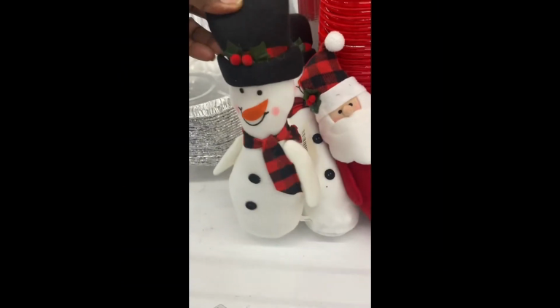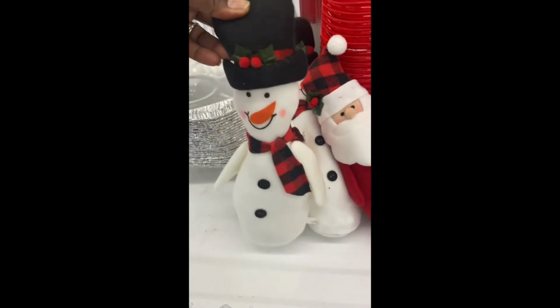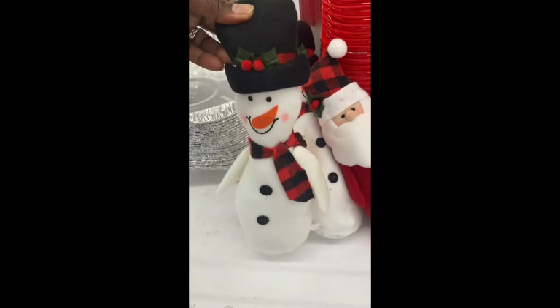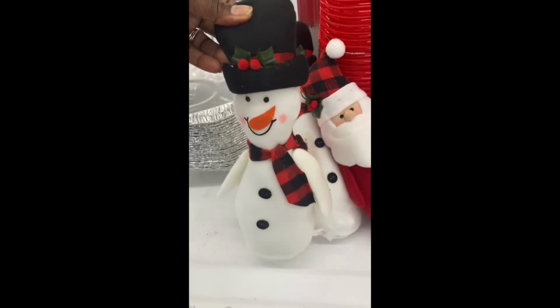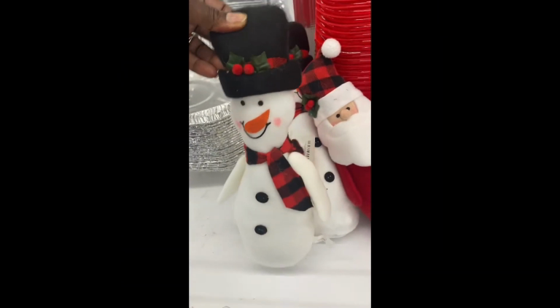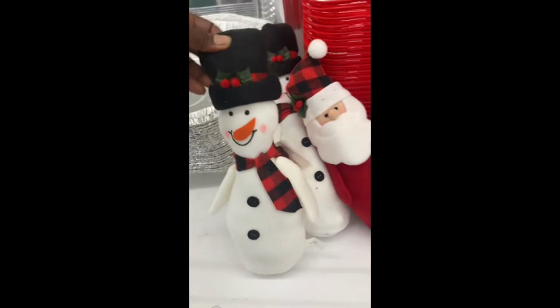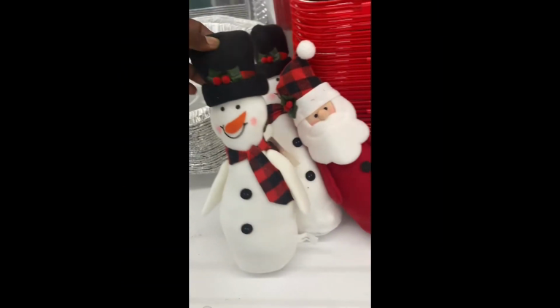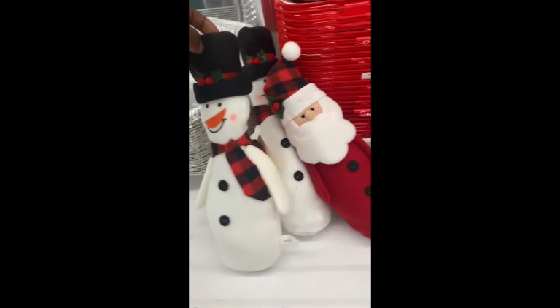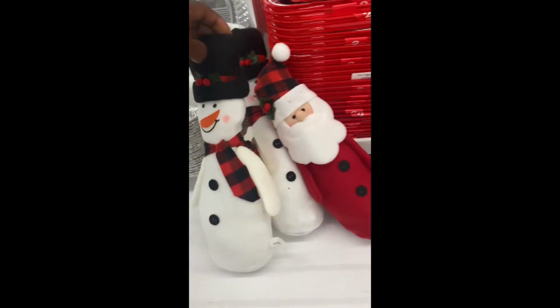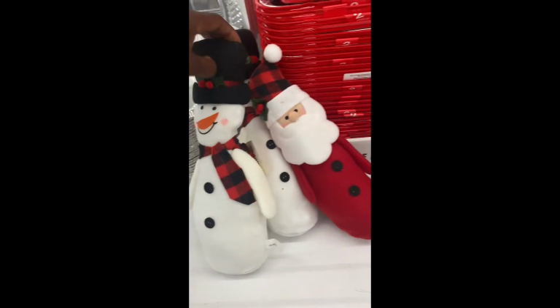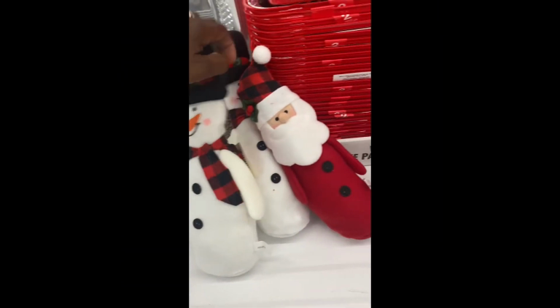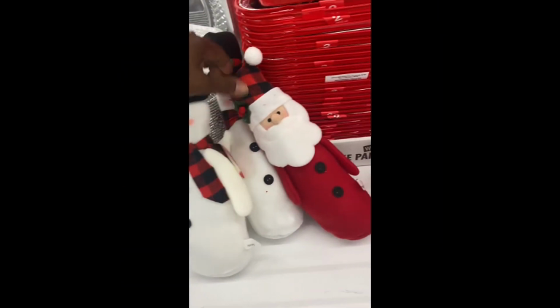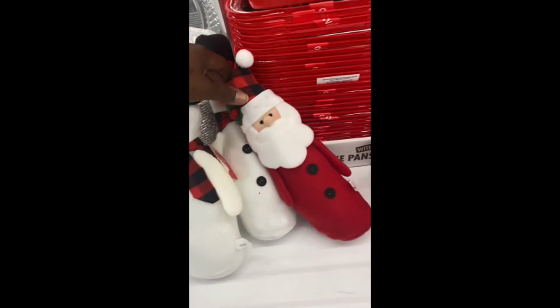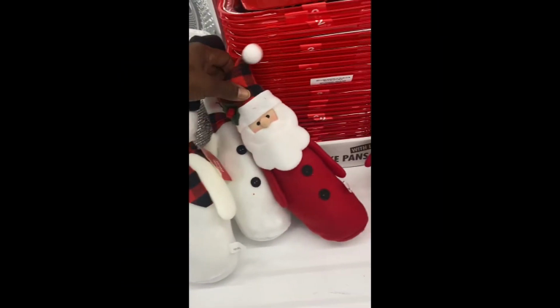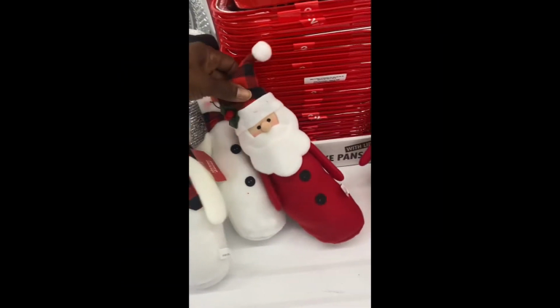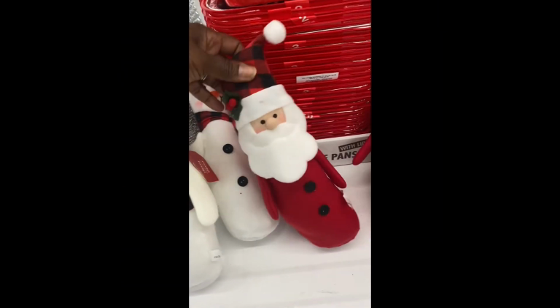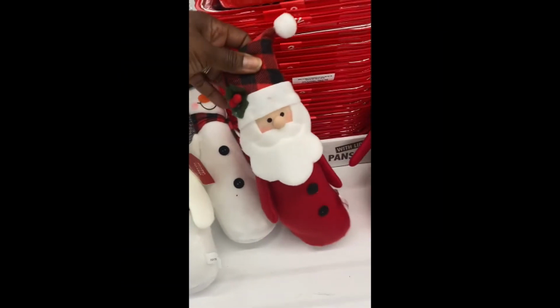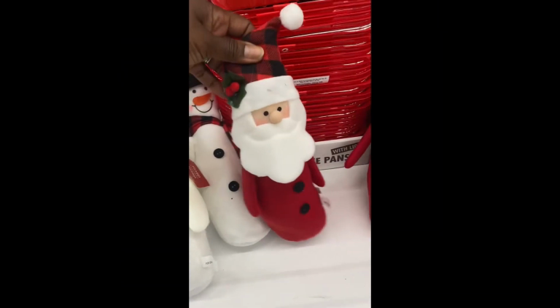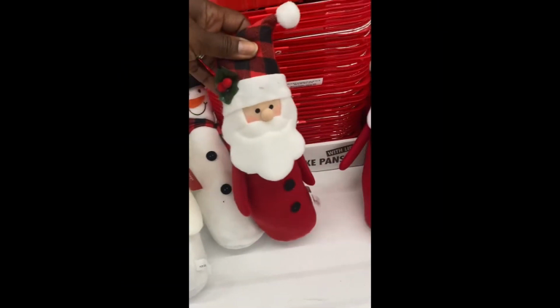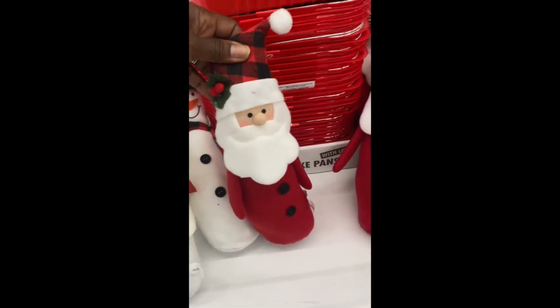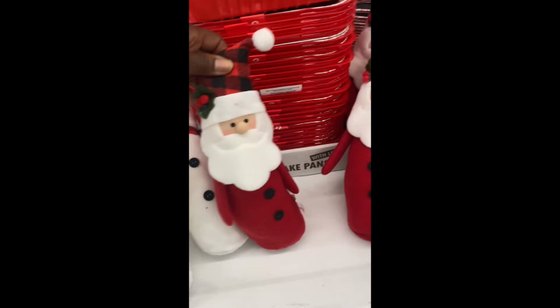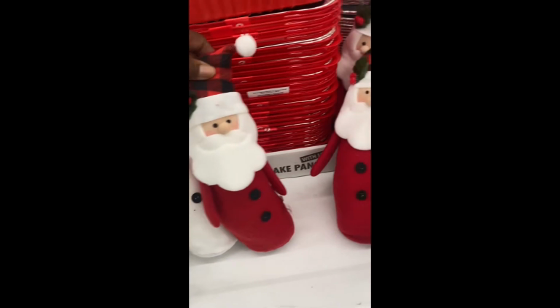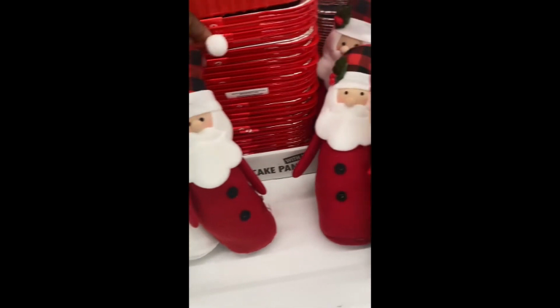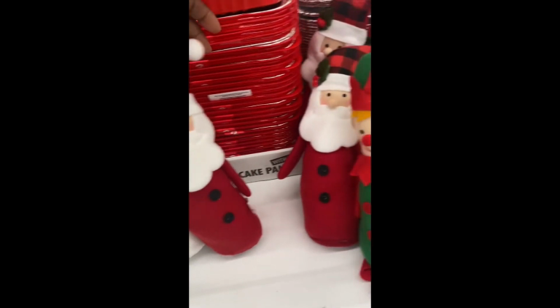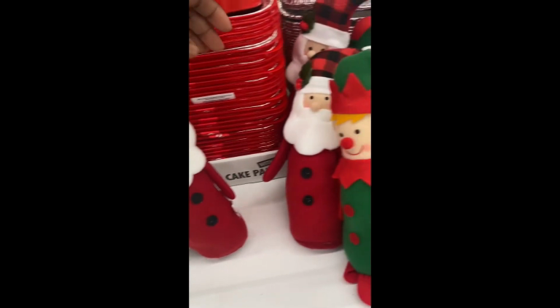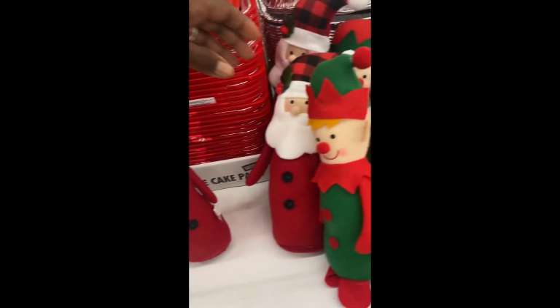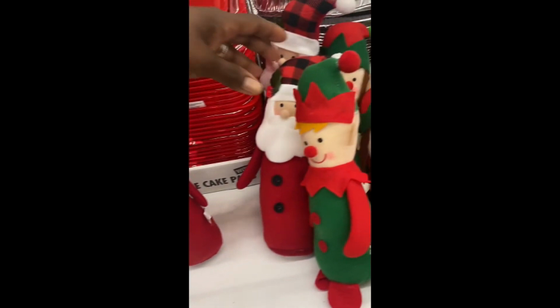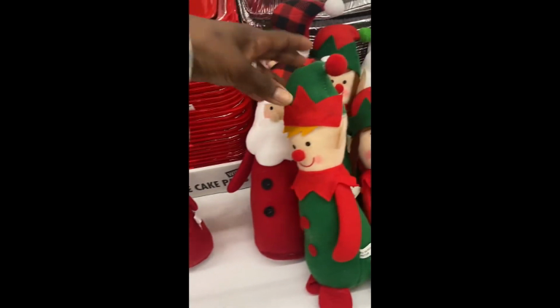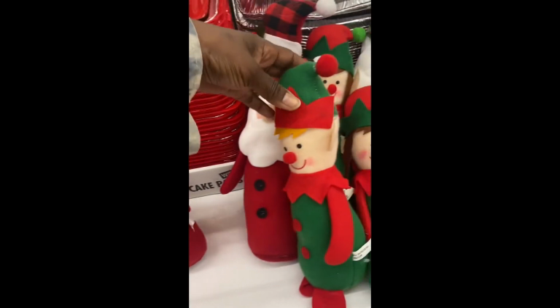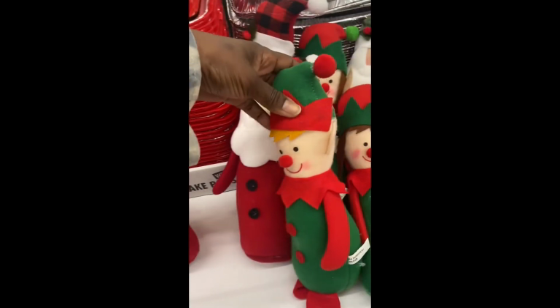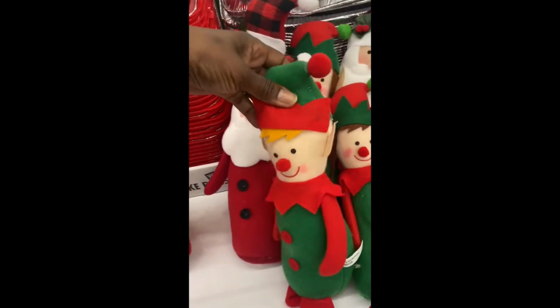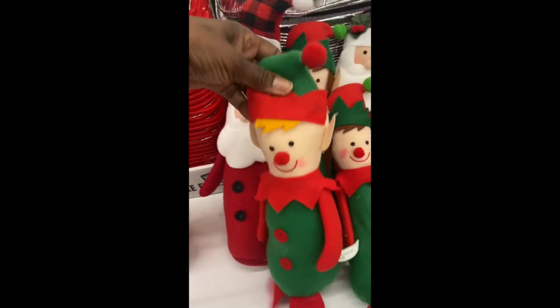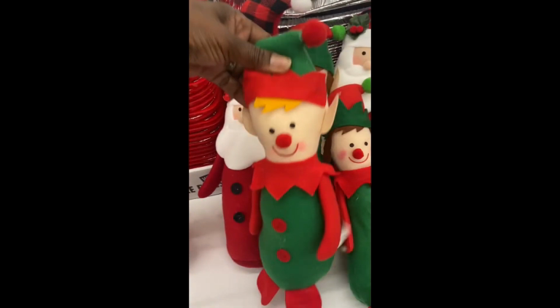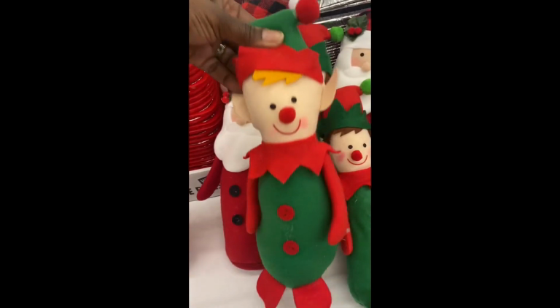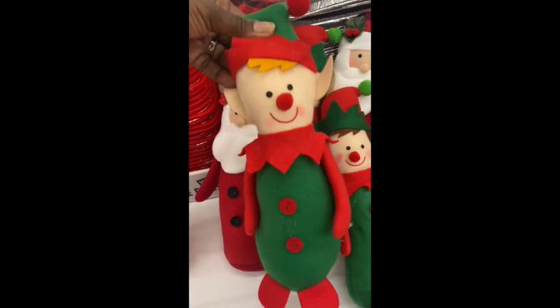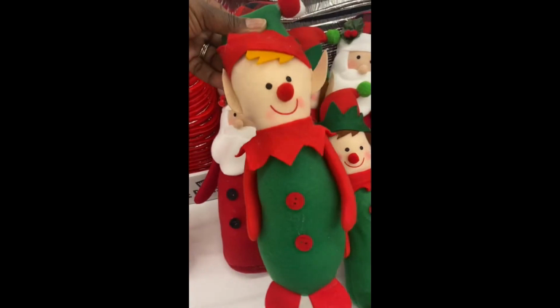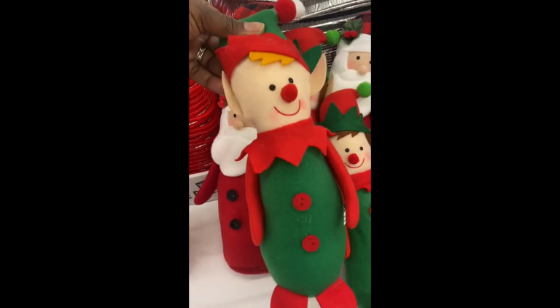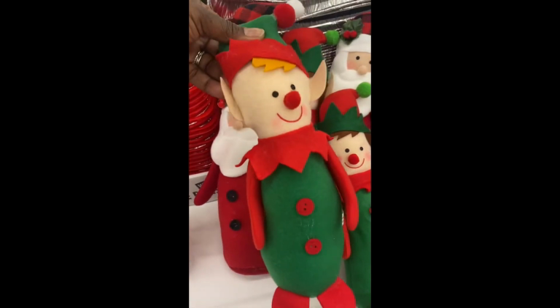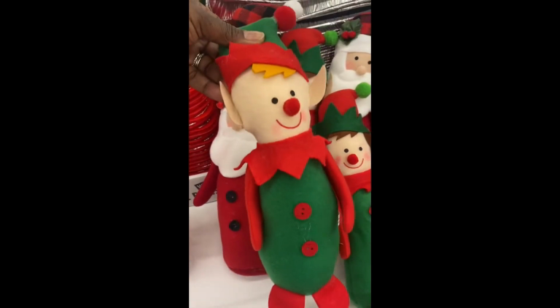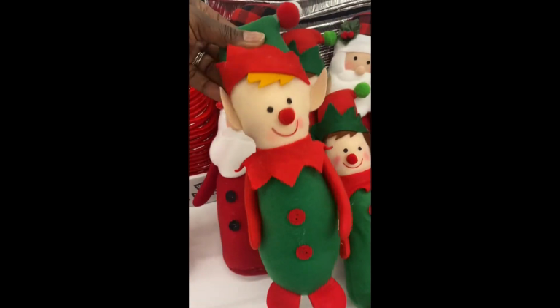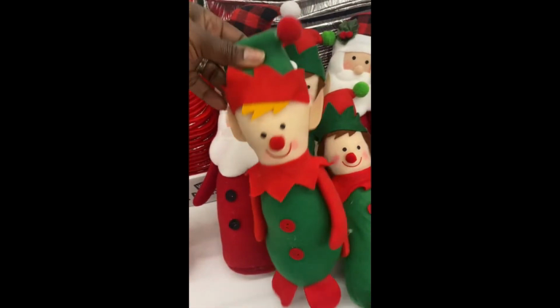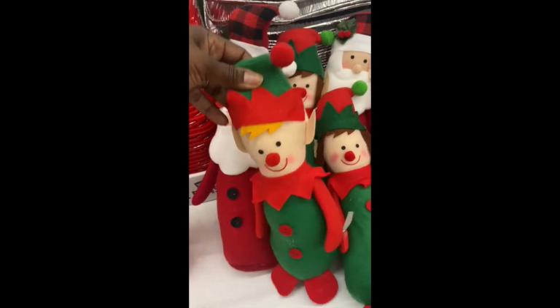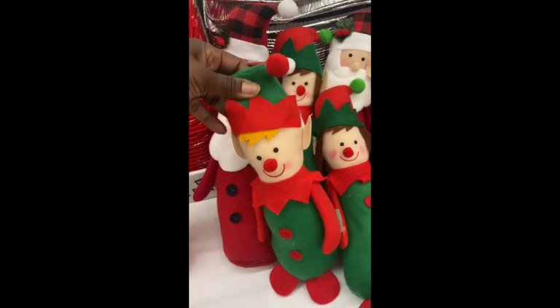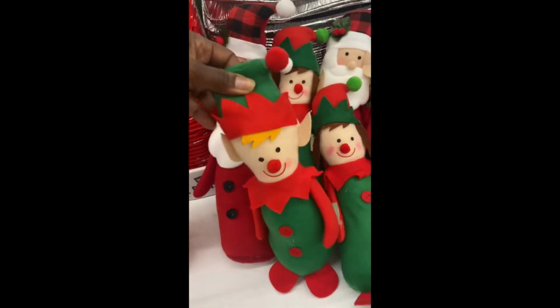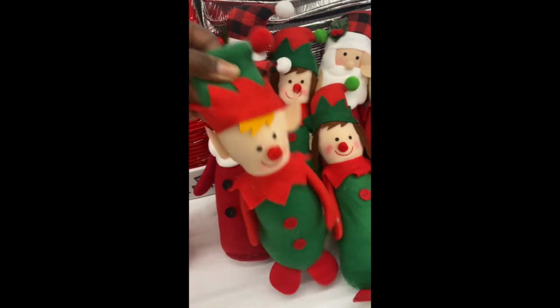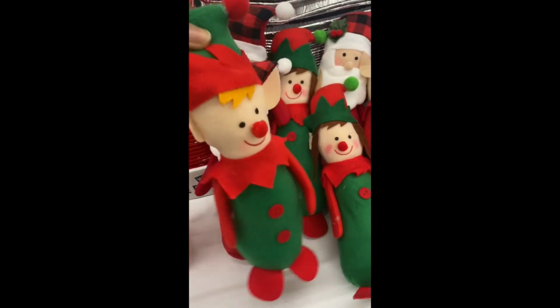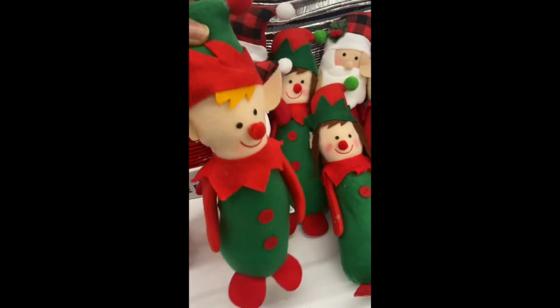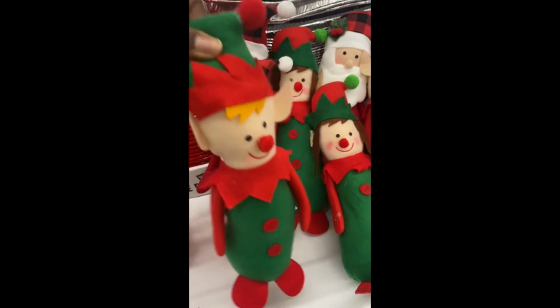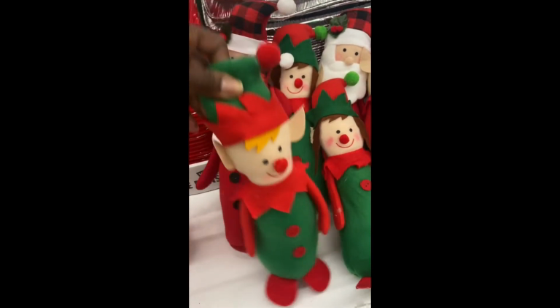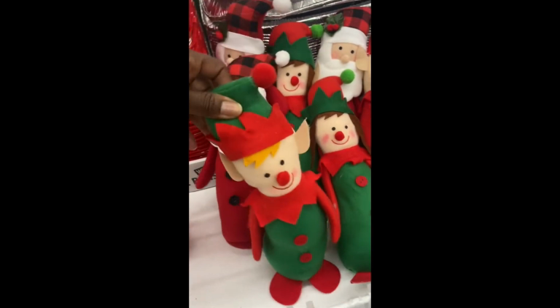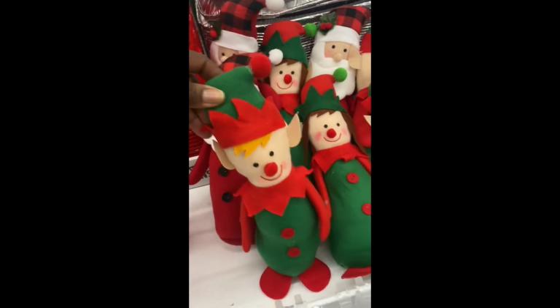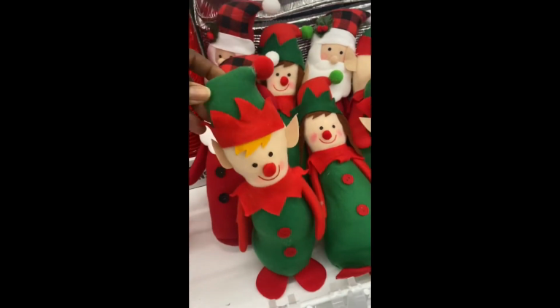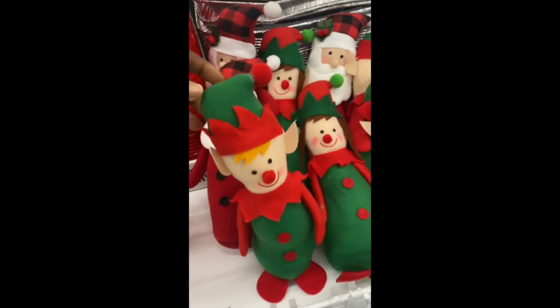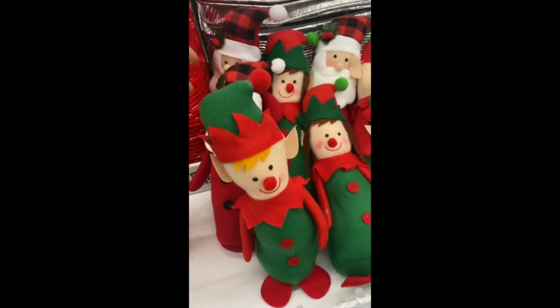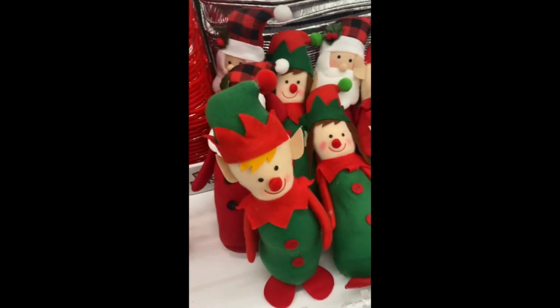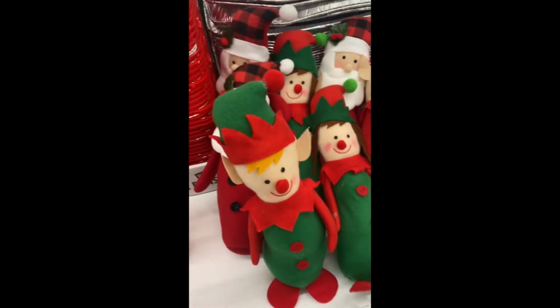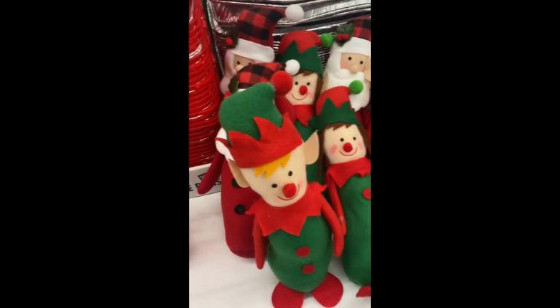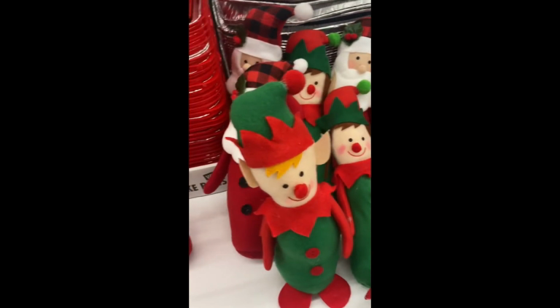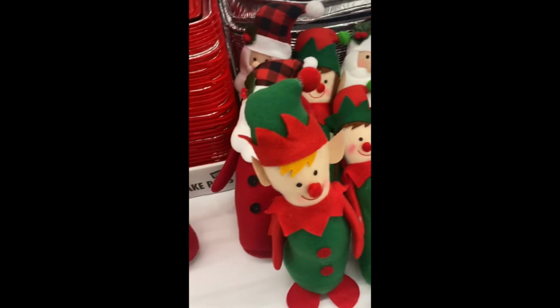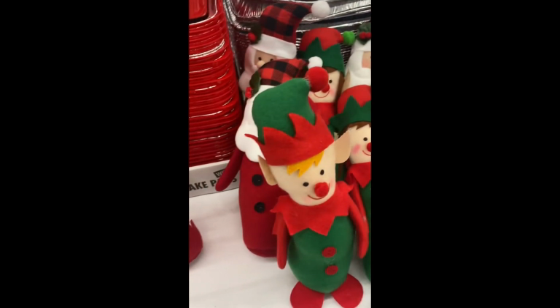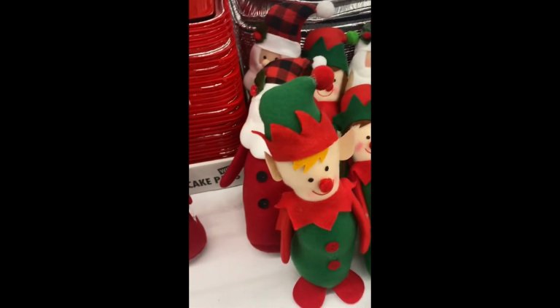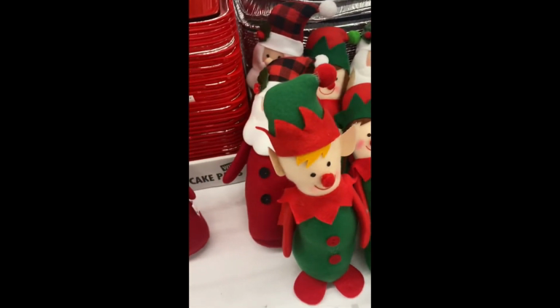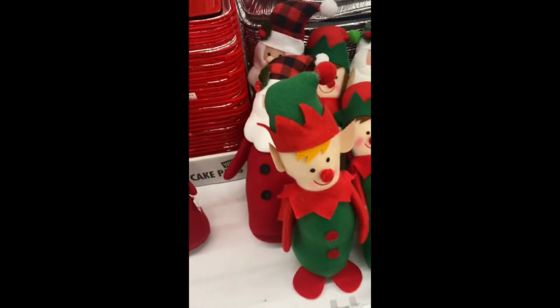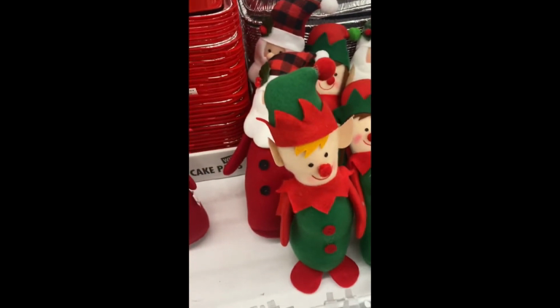We got the snowman, we got Santa, and we got the elves. The elves have feet.